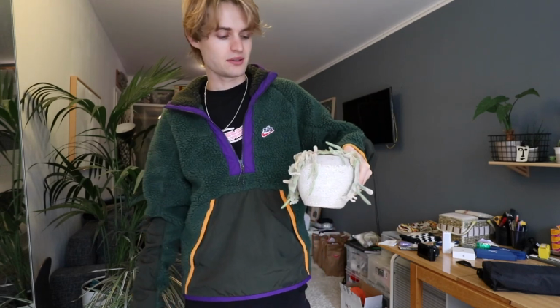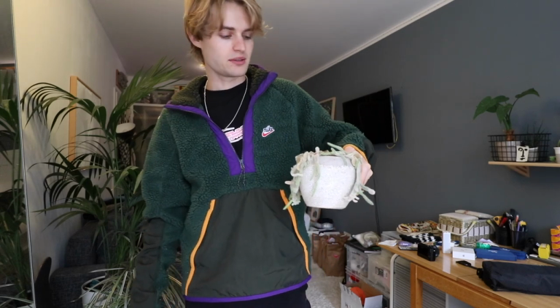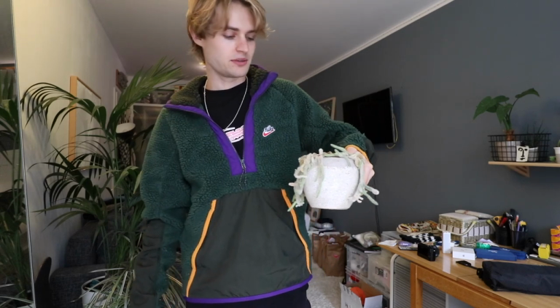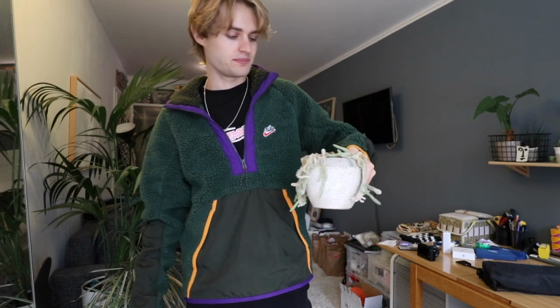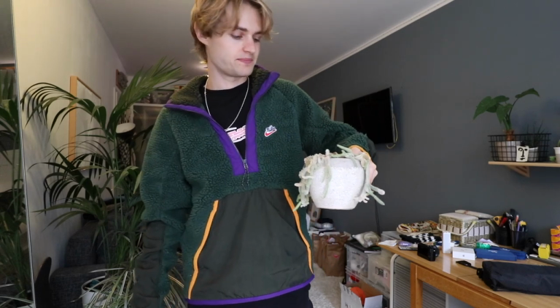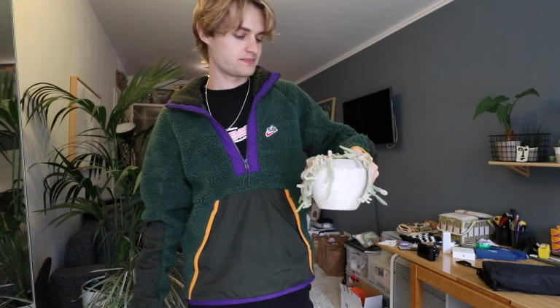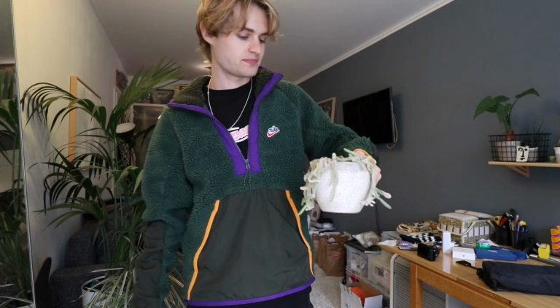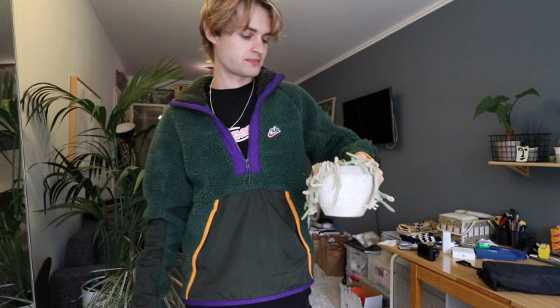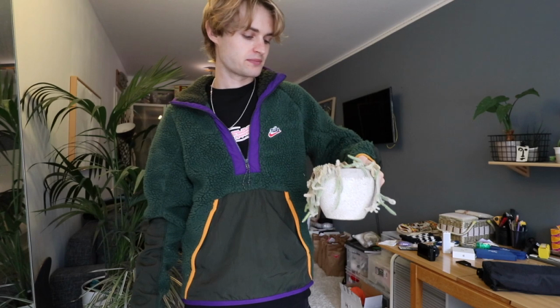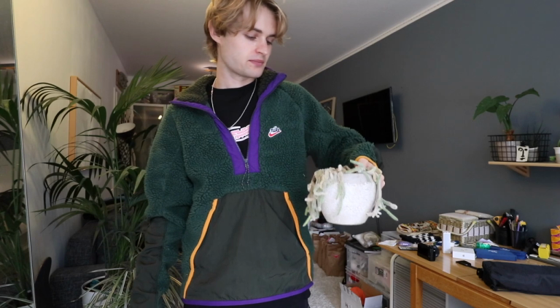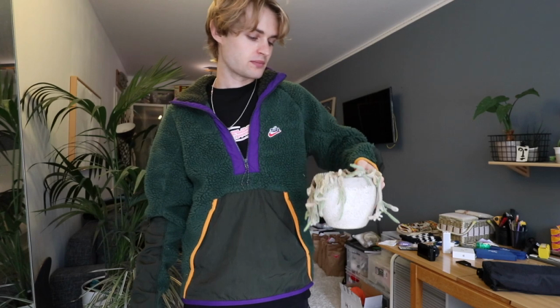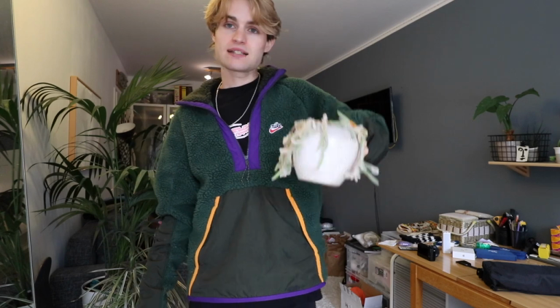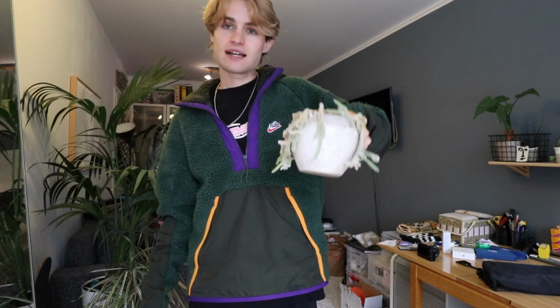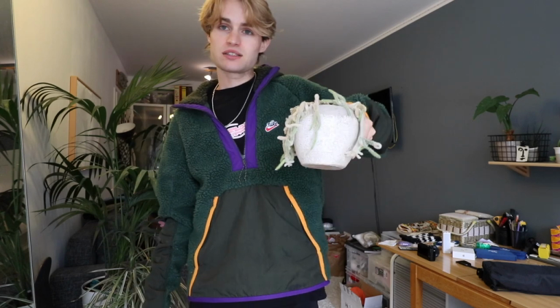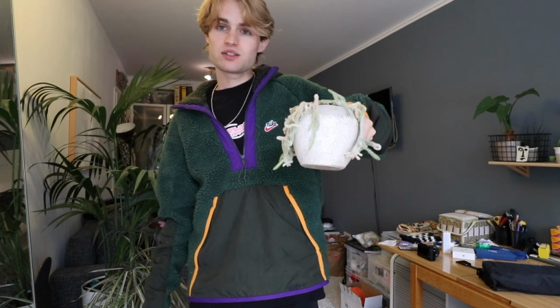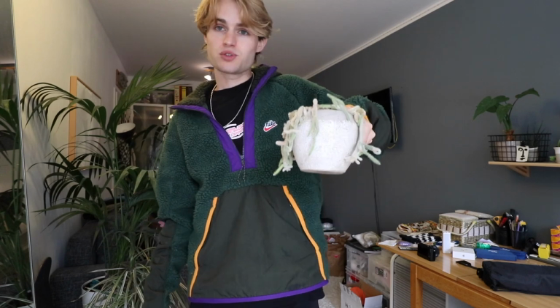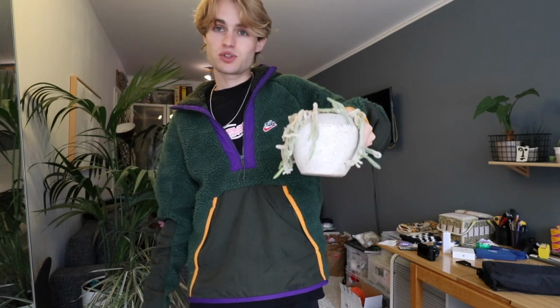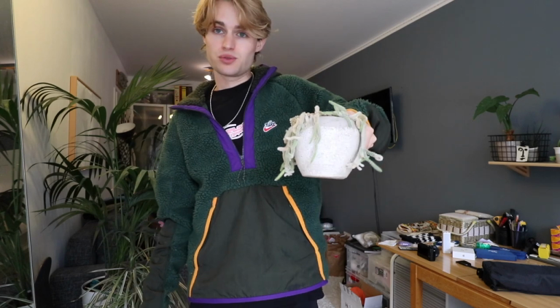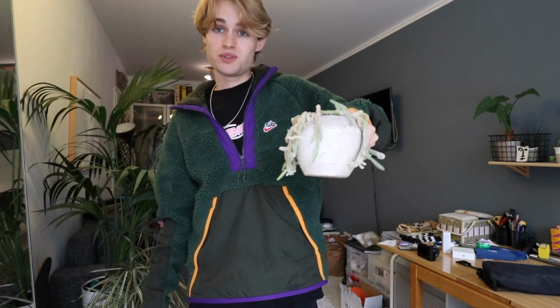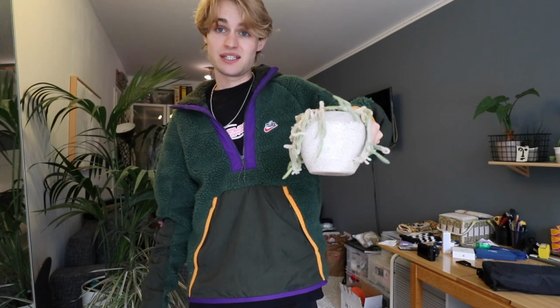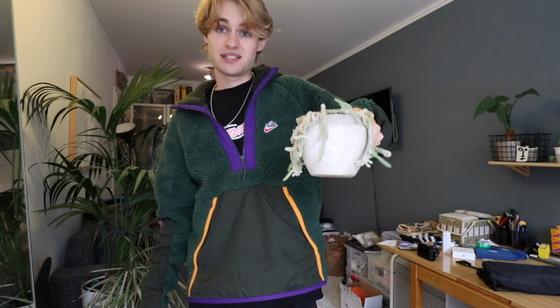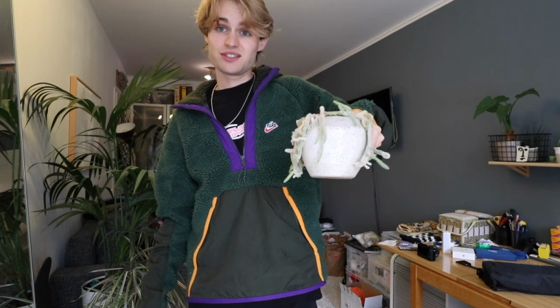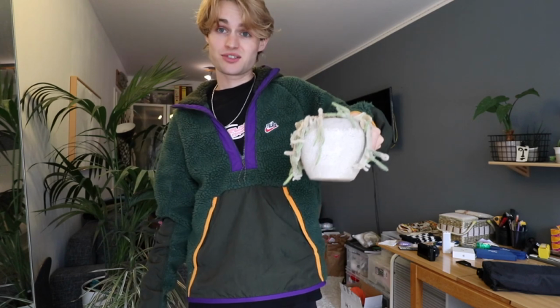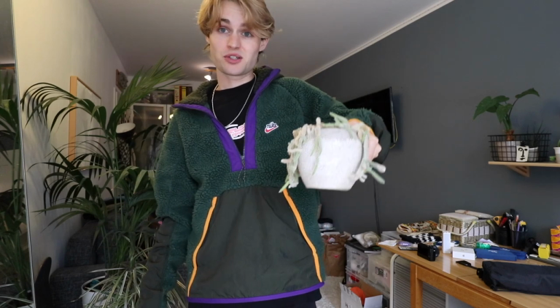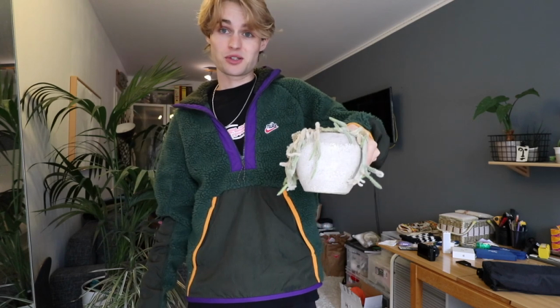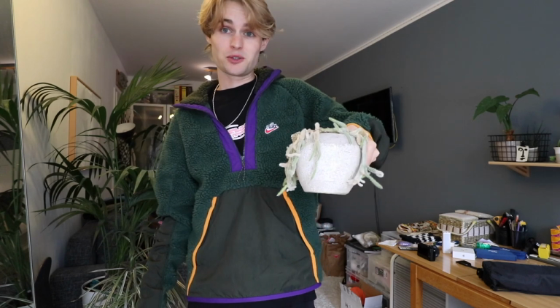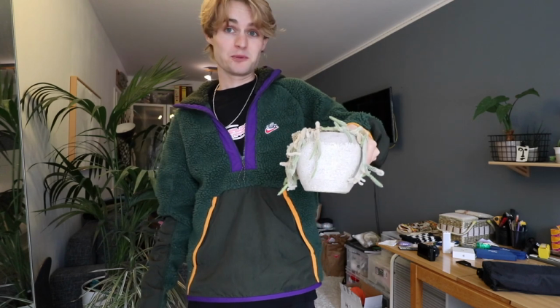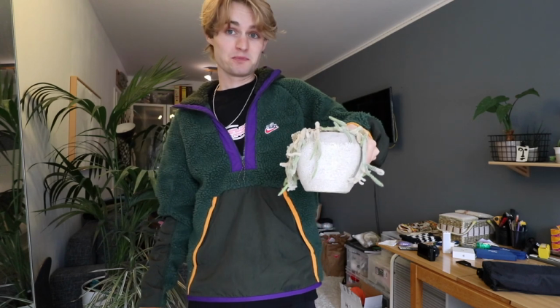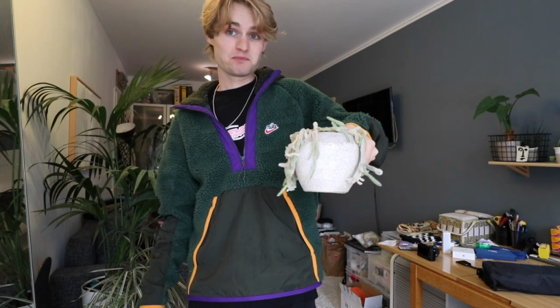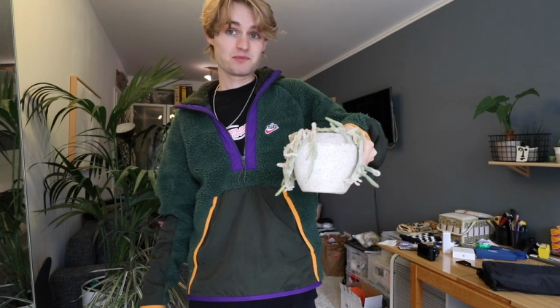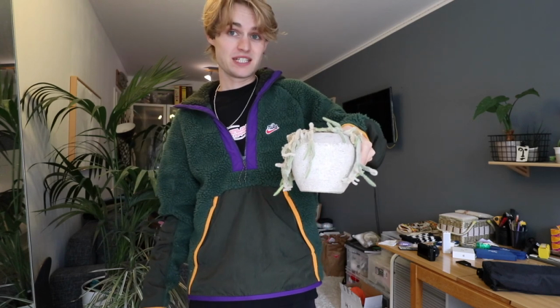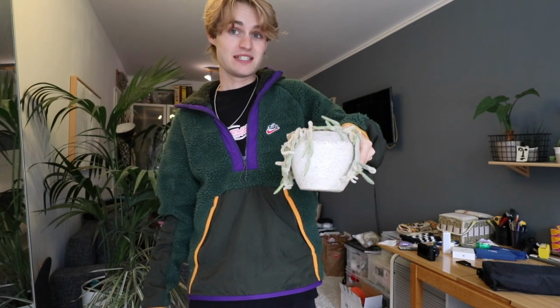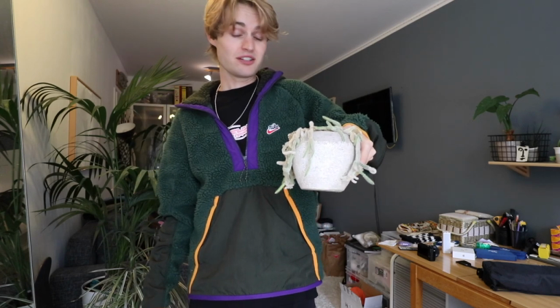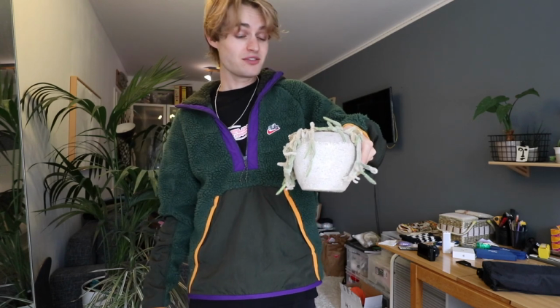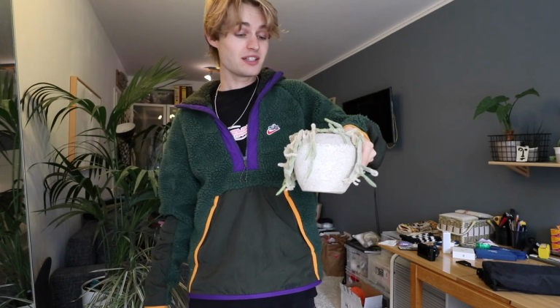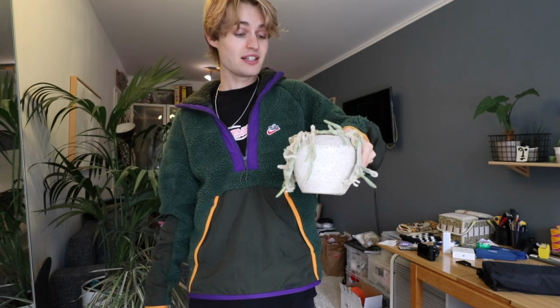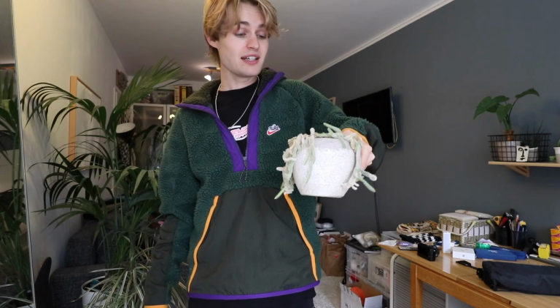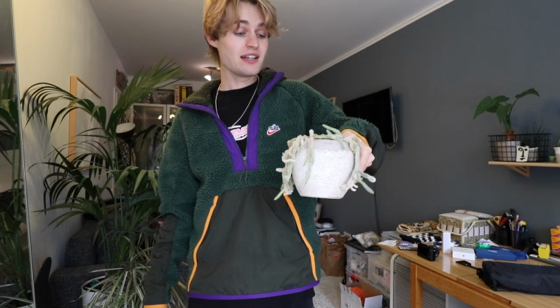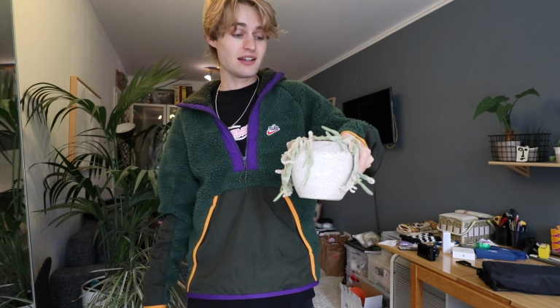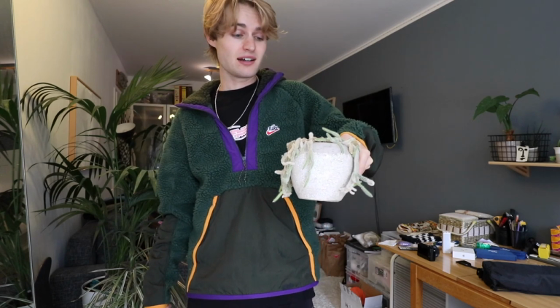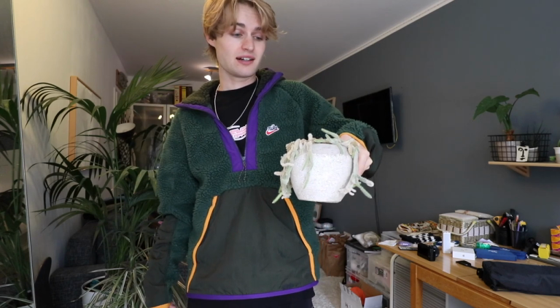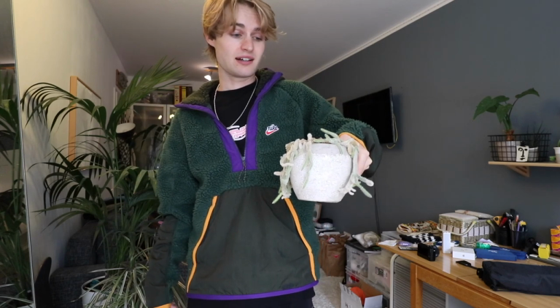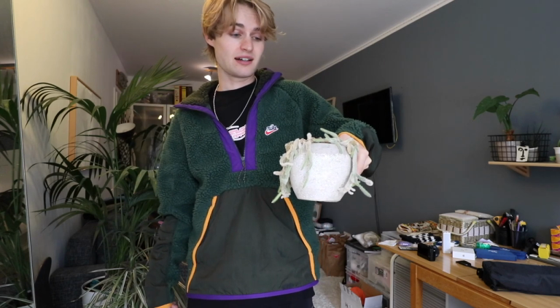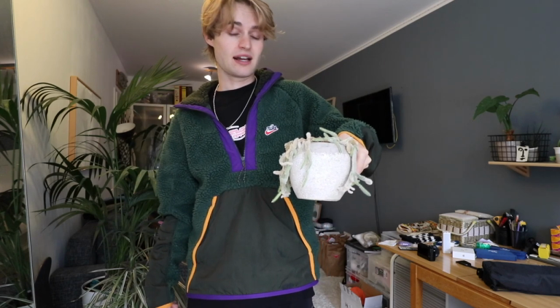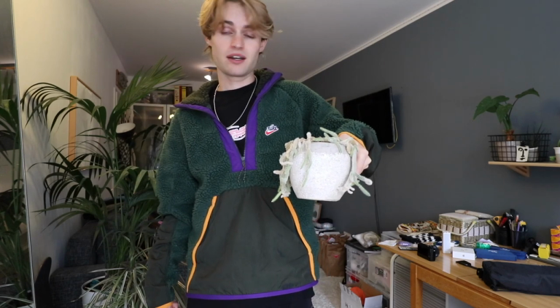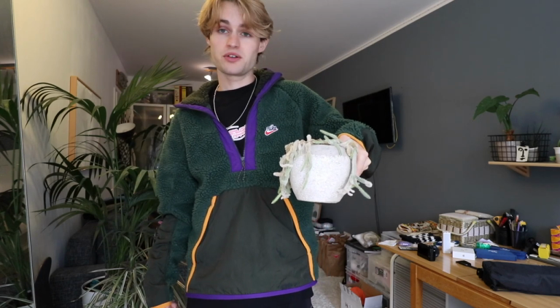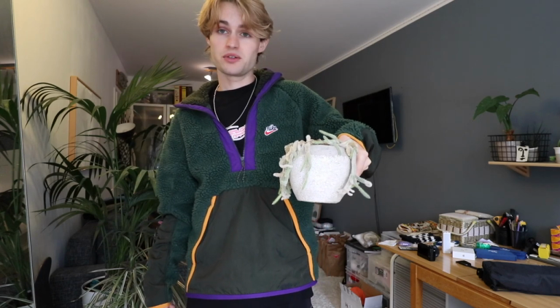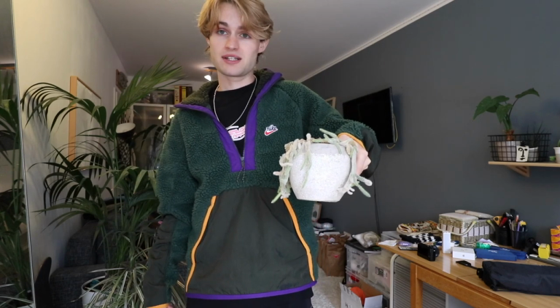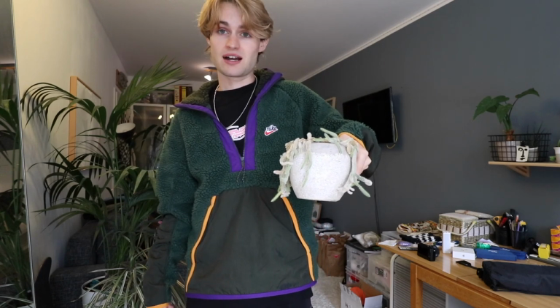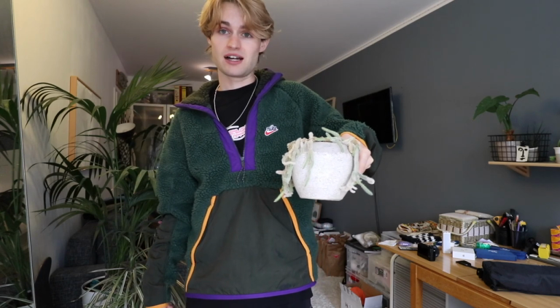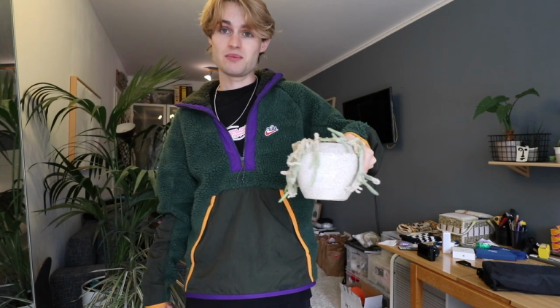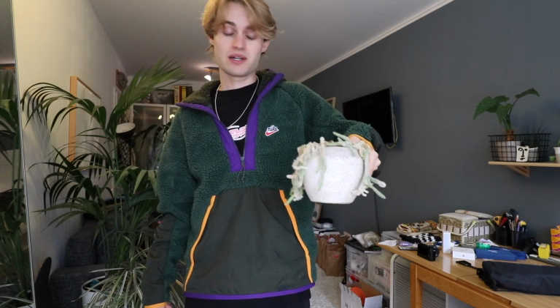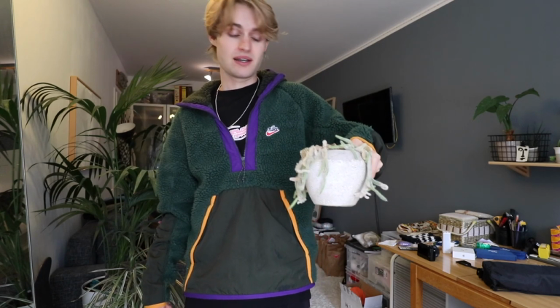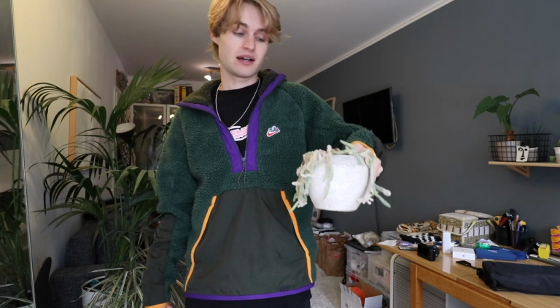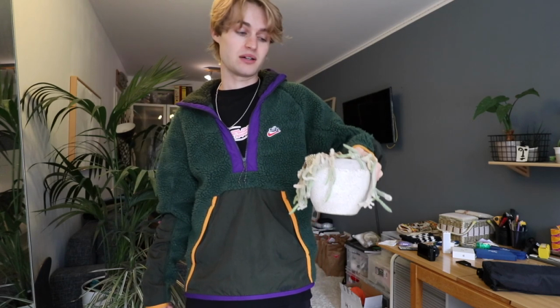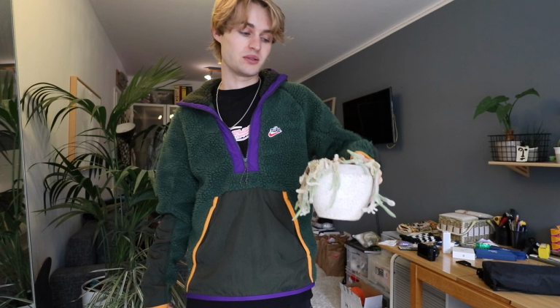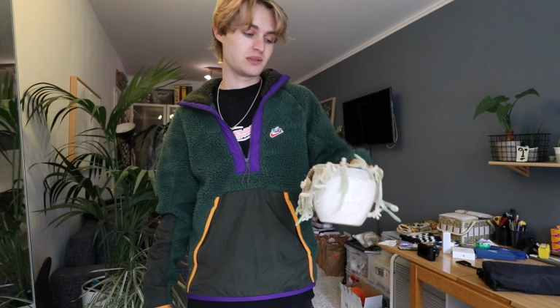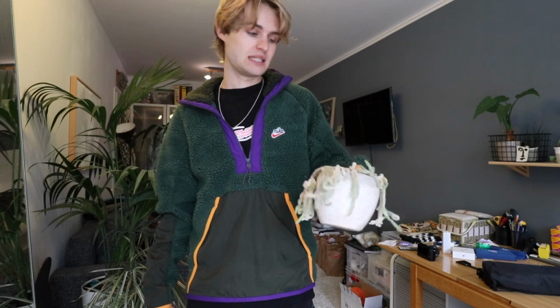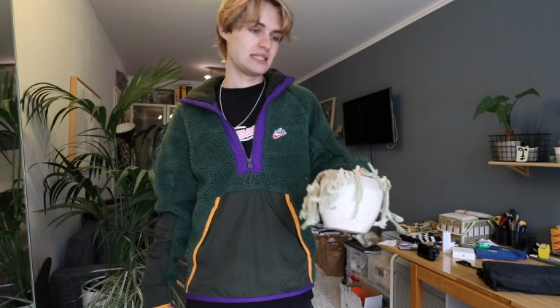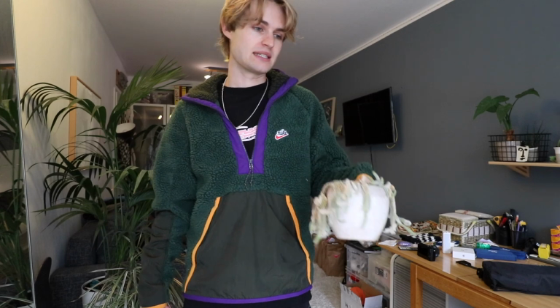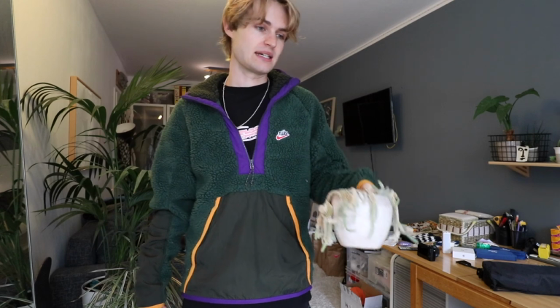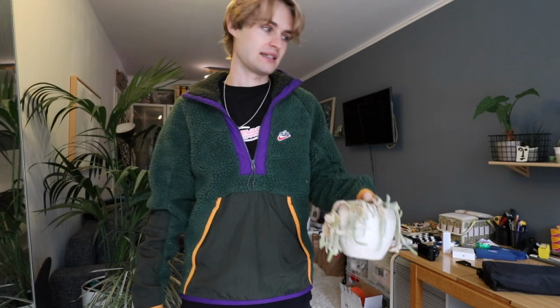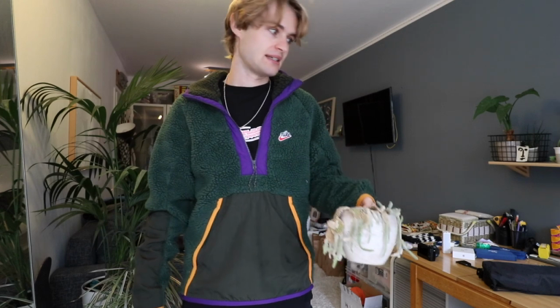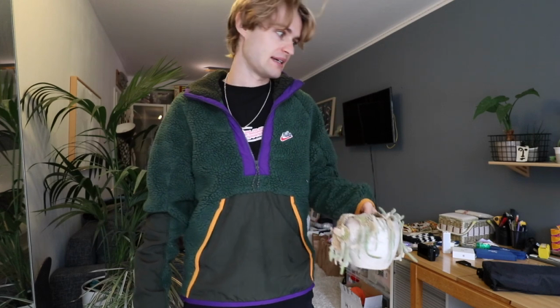I had this cactus for two years so he definitely had a good time, but now he's kind of dead.